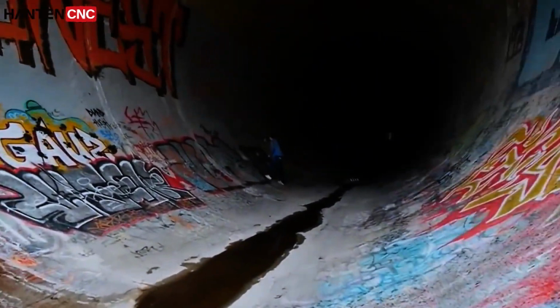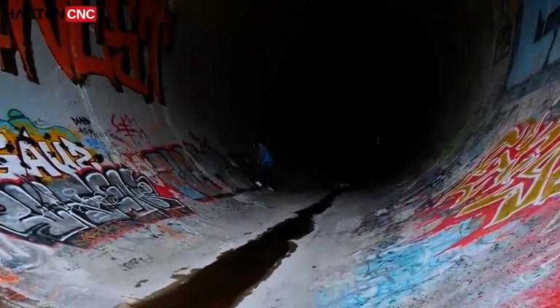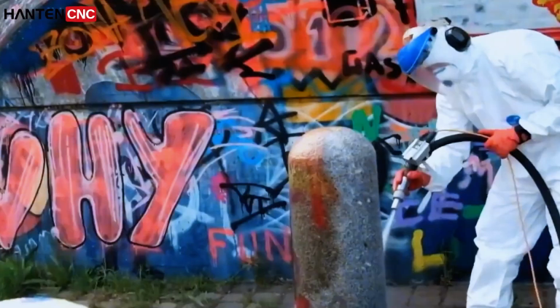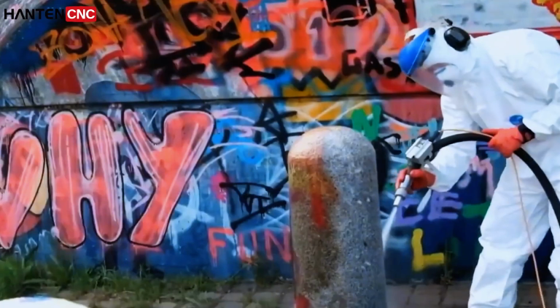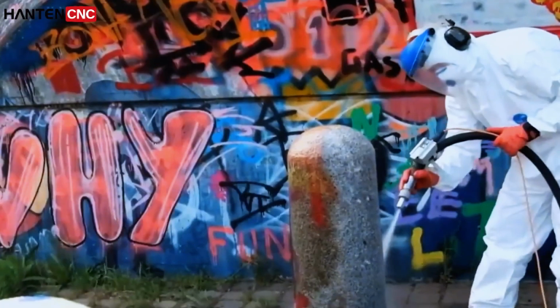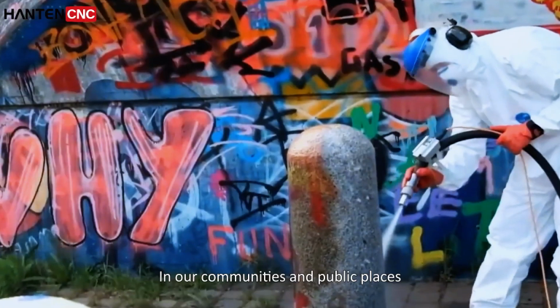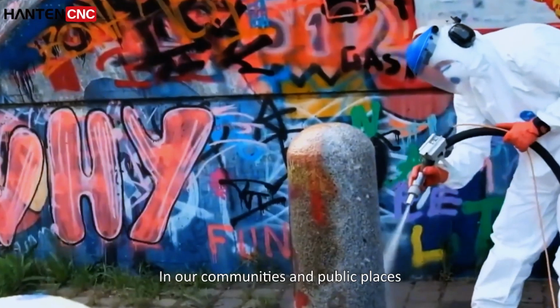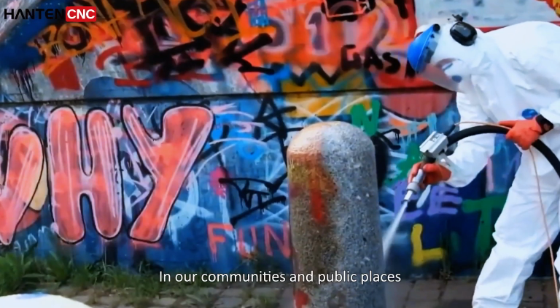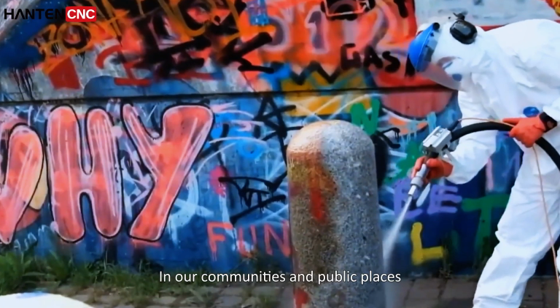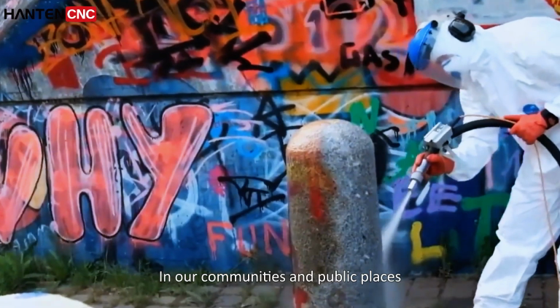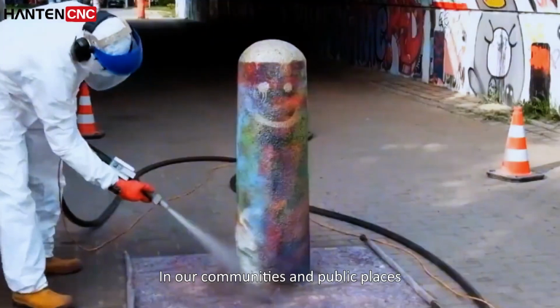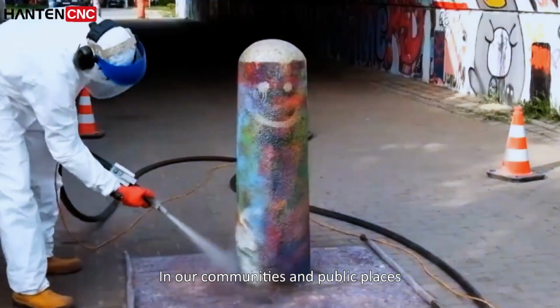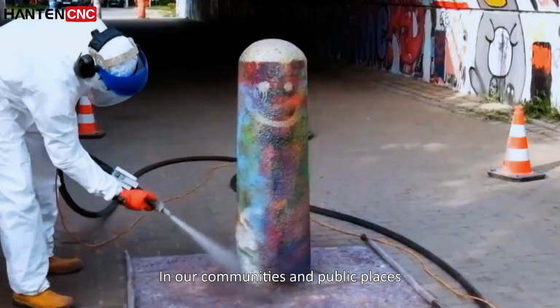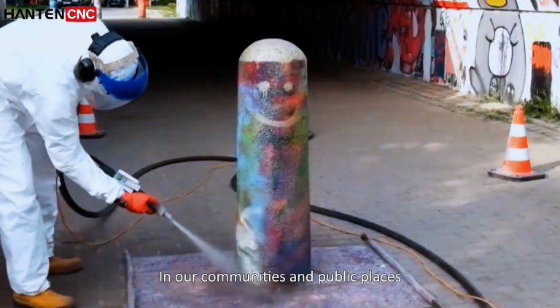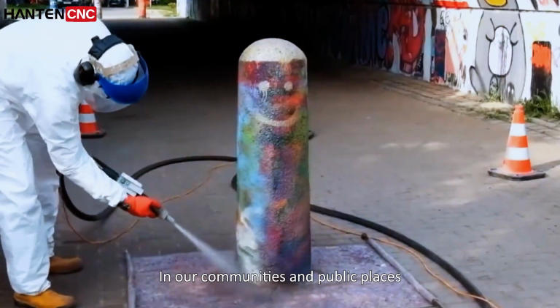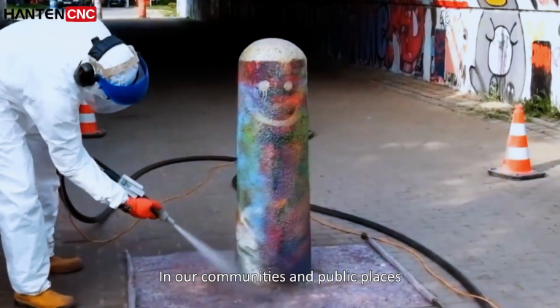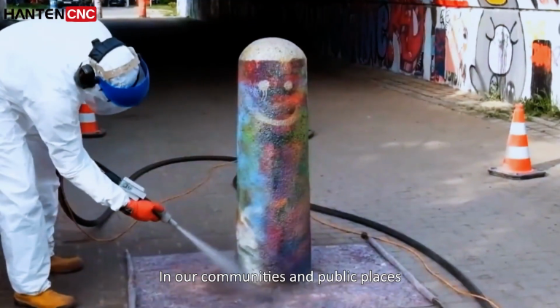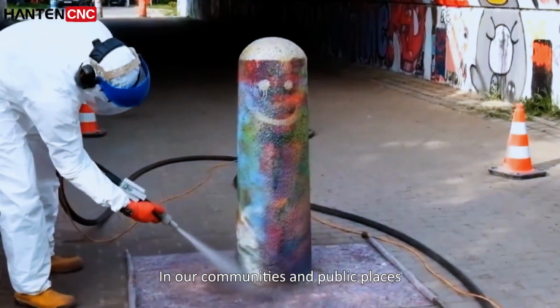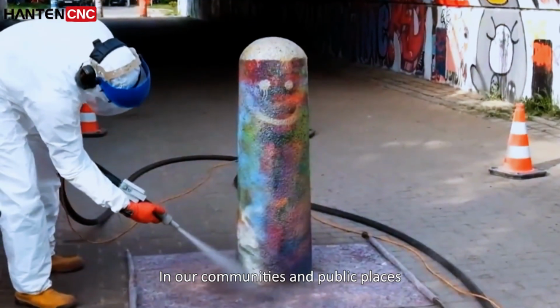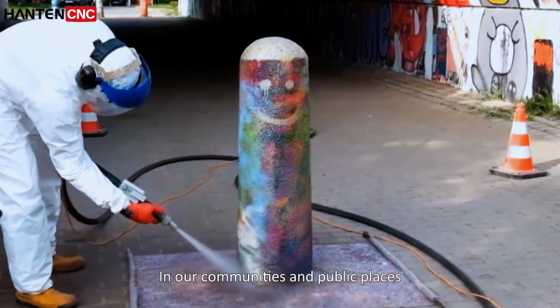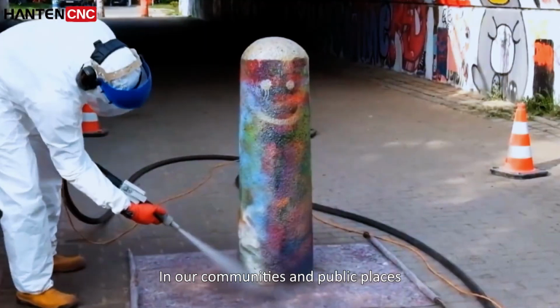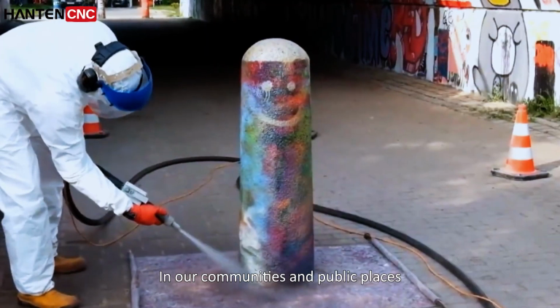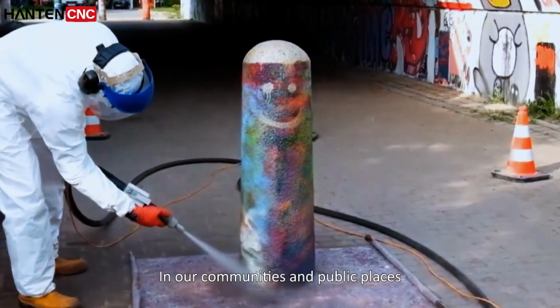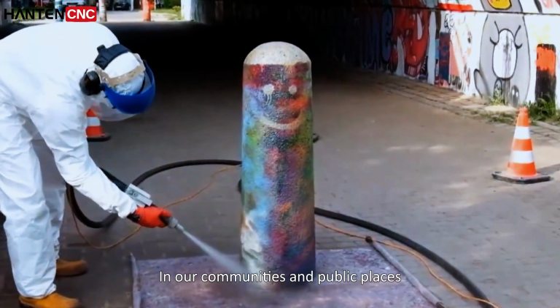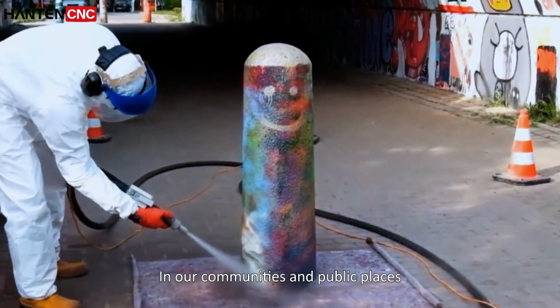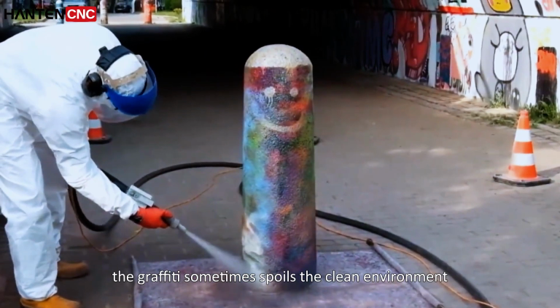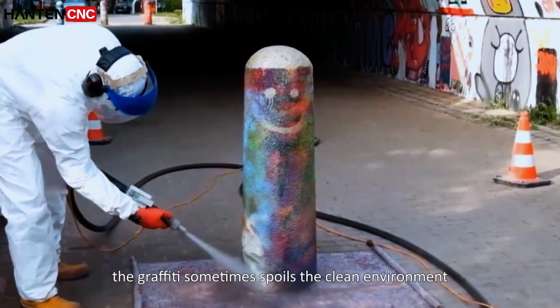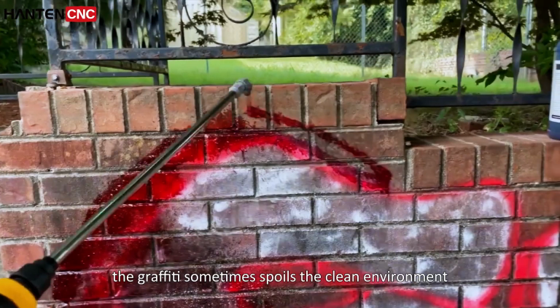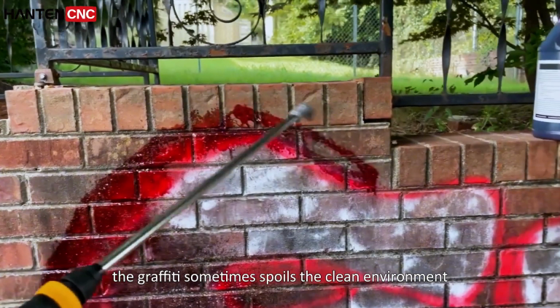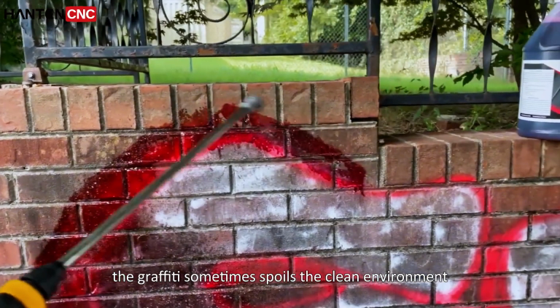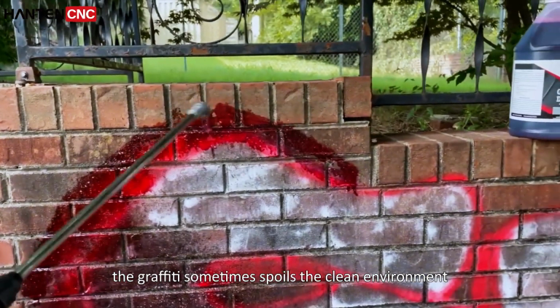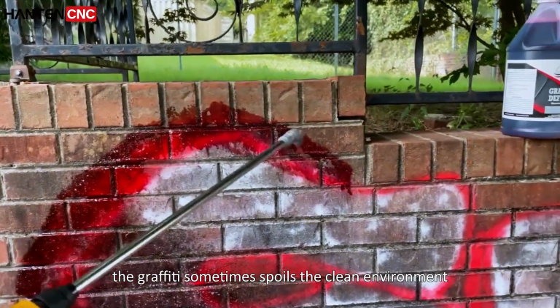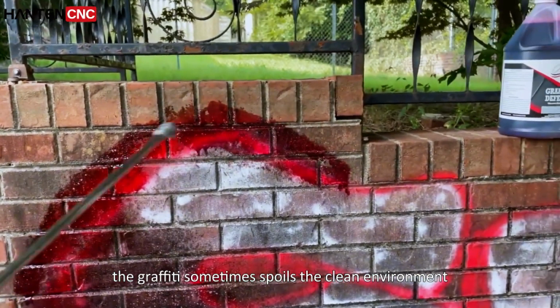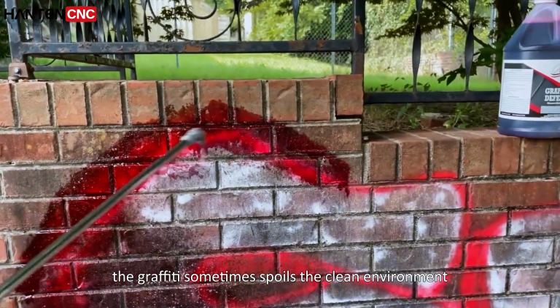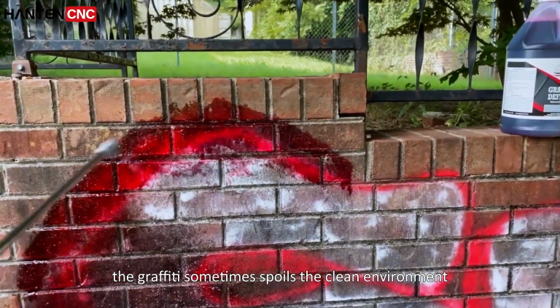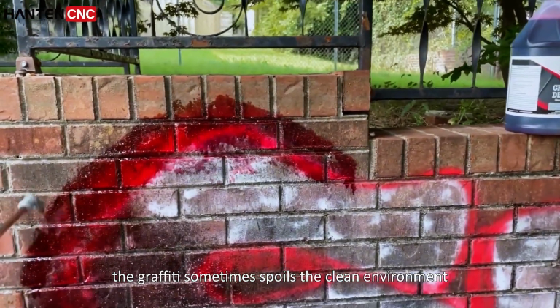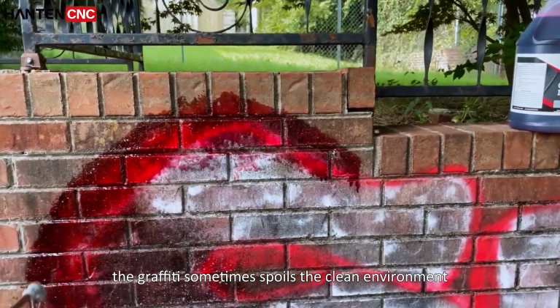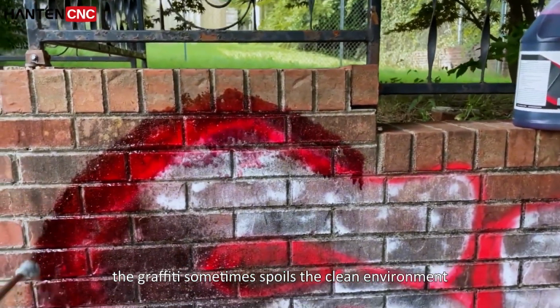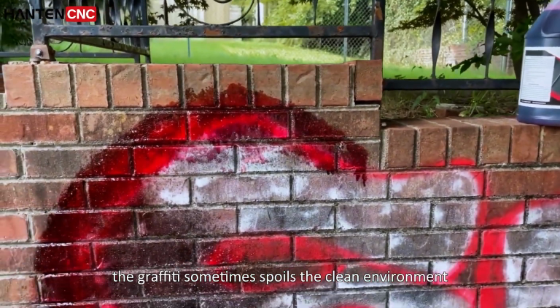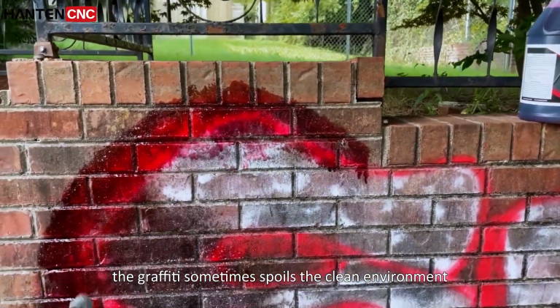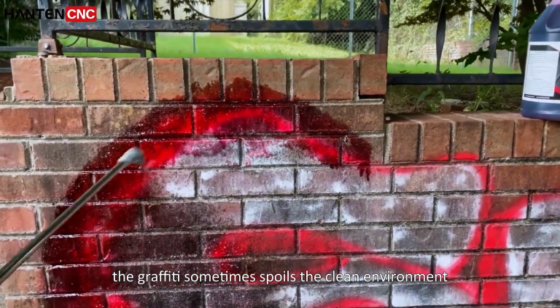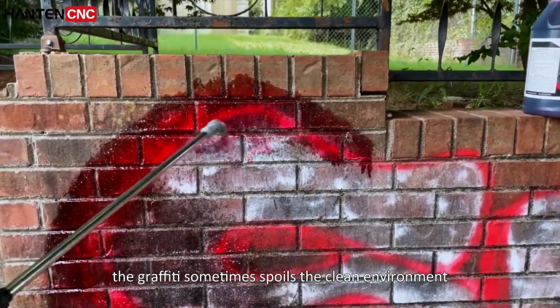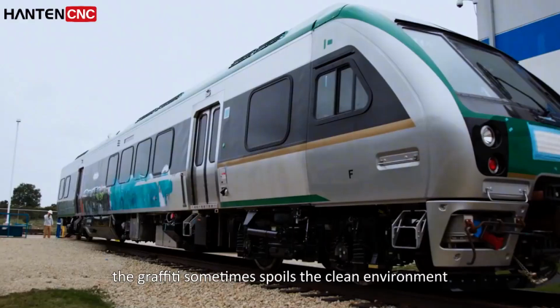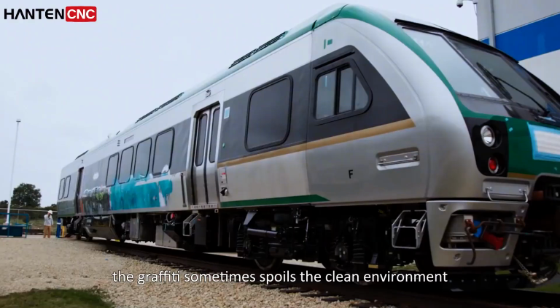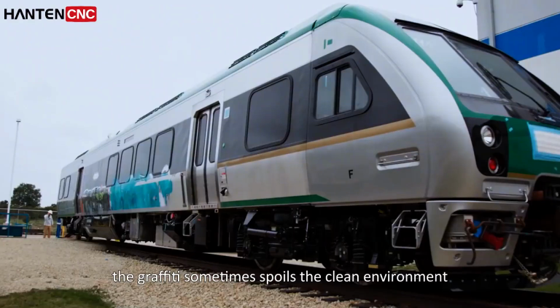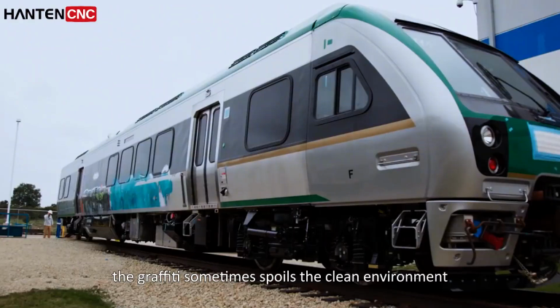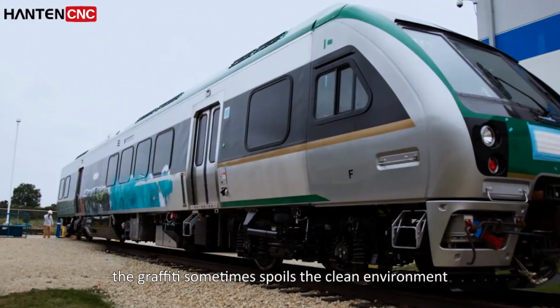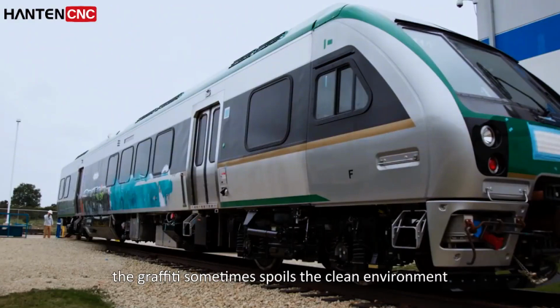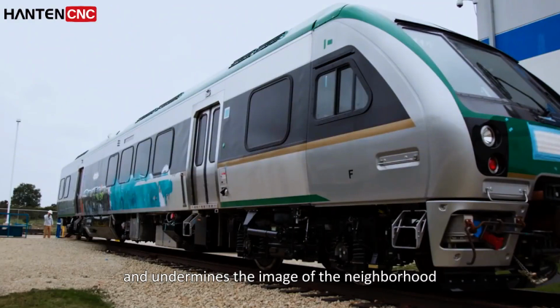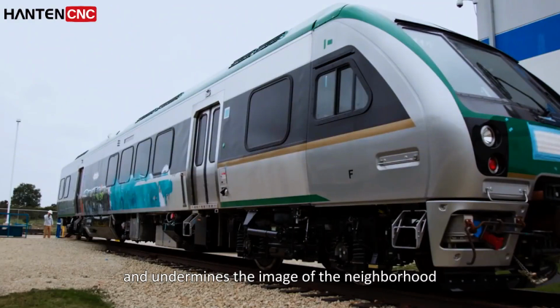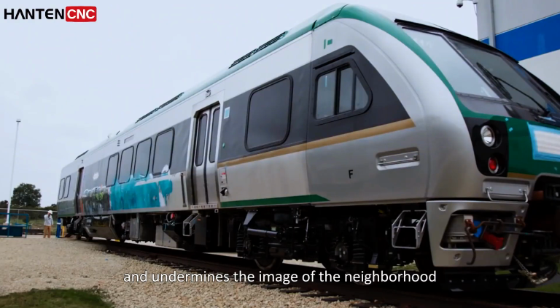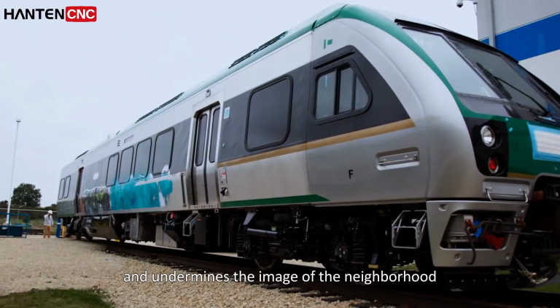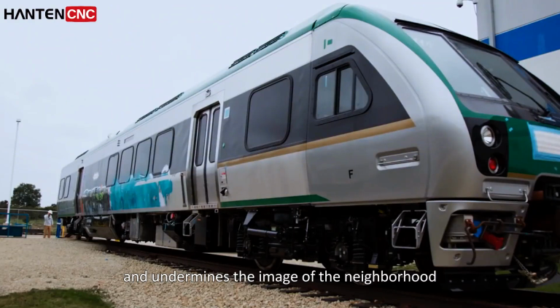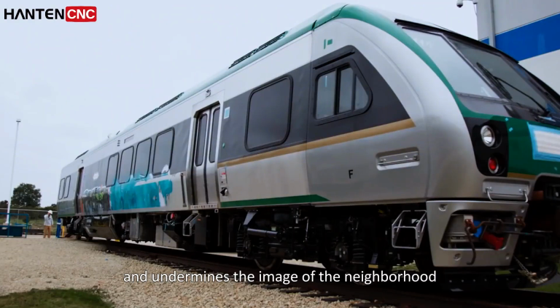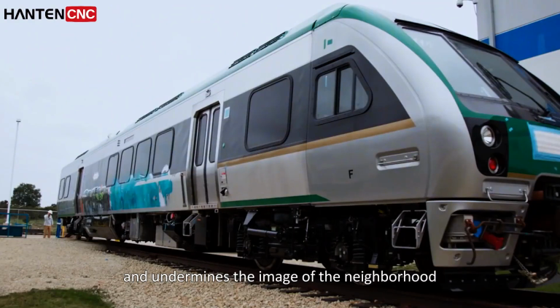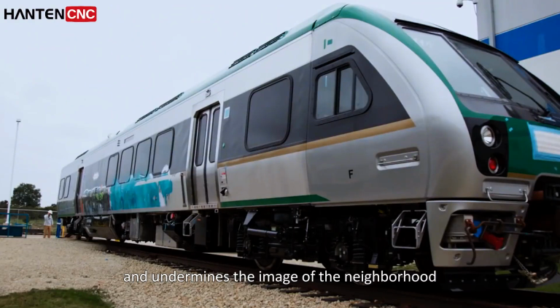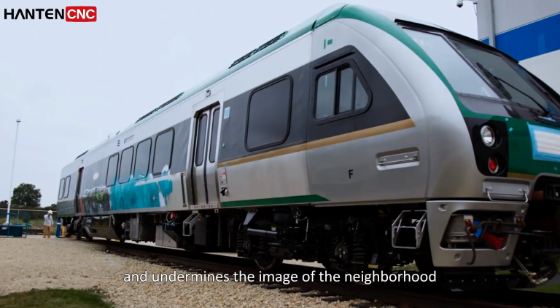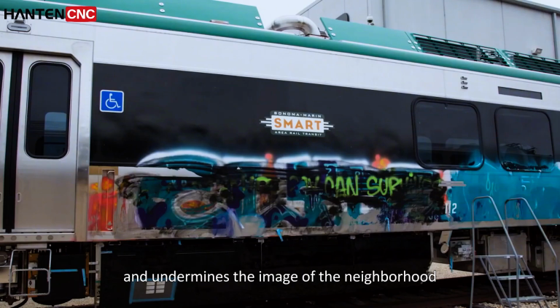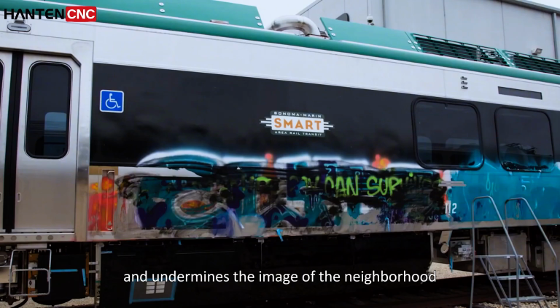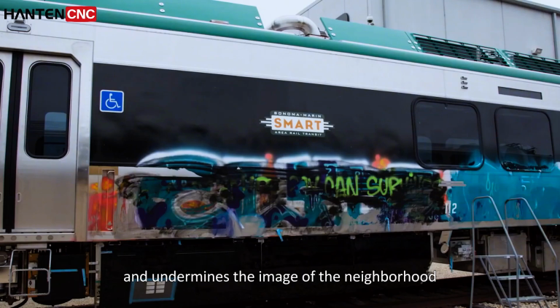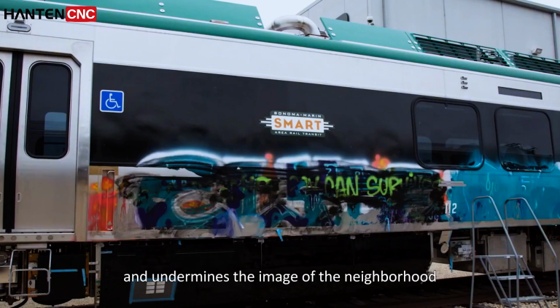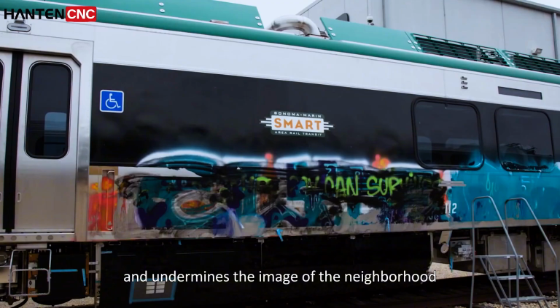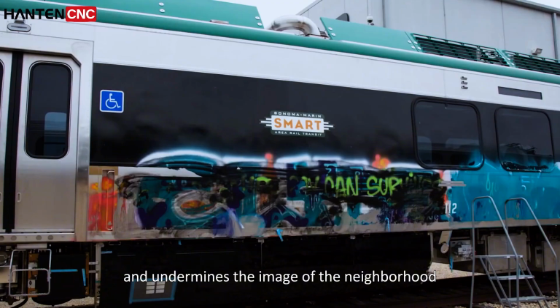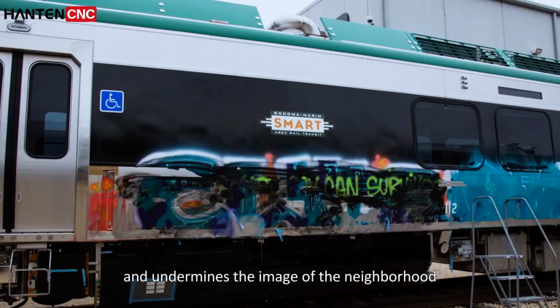In our communities and public places, the graffiti sometimes spoils the clean environment and undermines the image of the neighborhood.